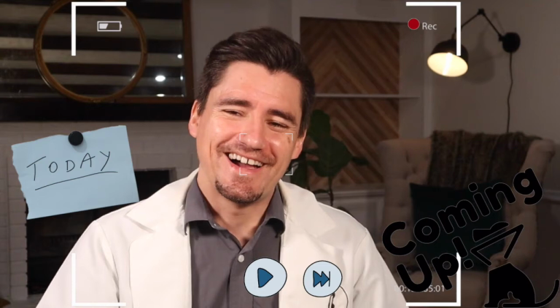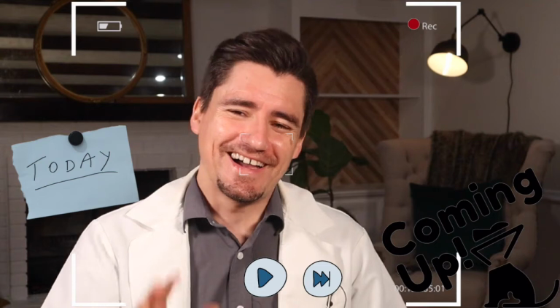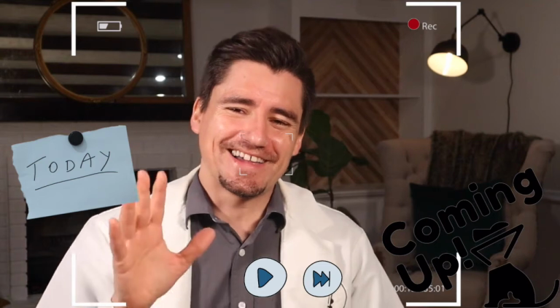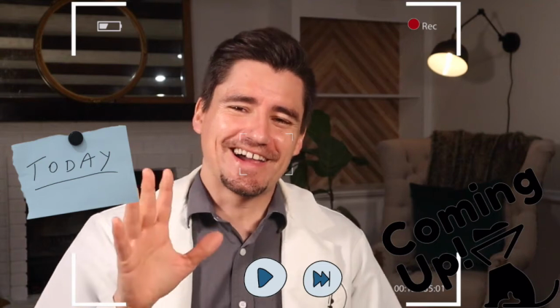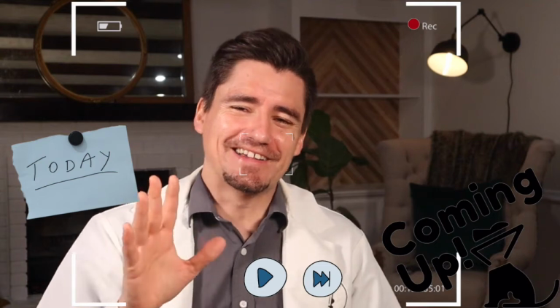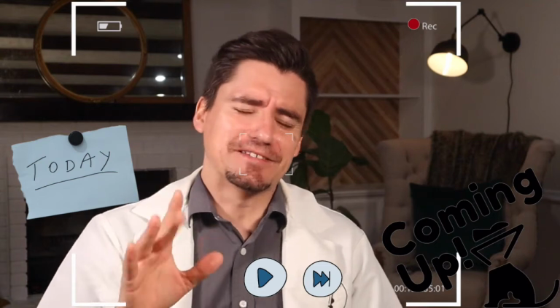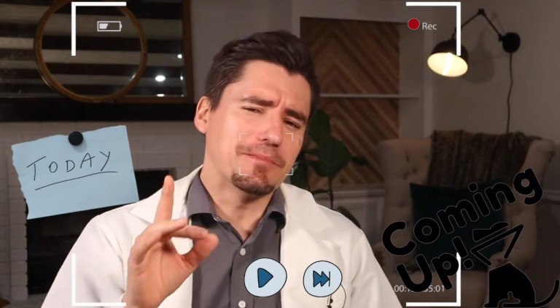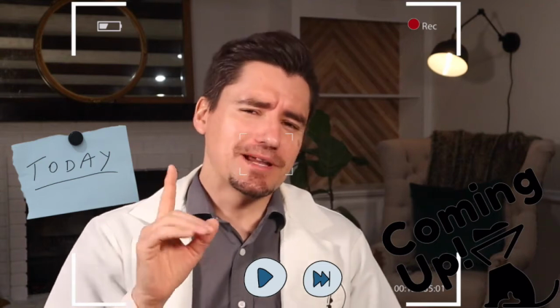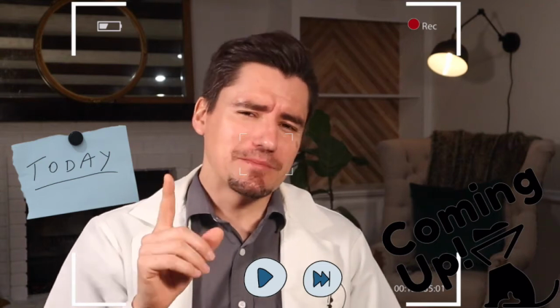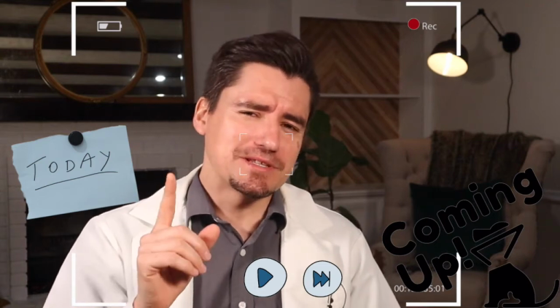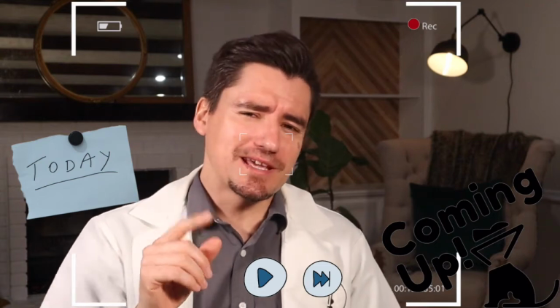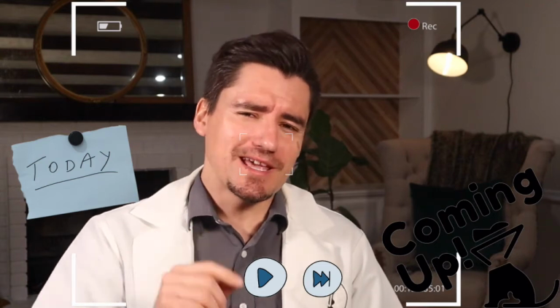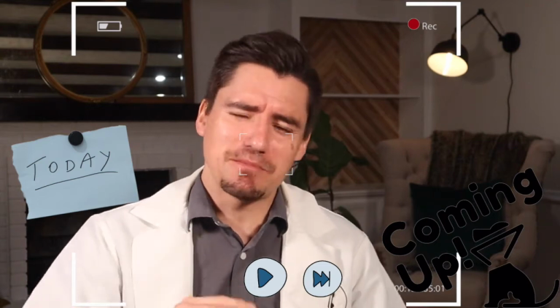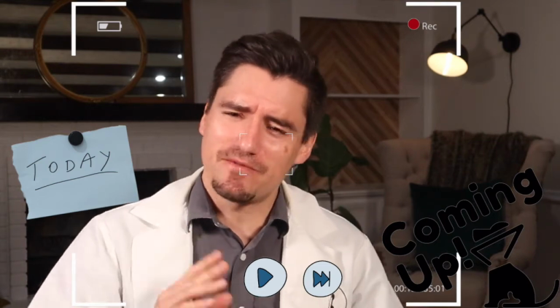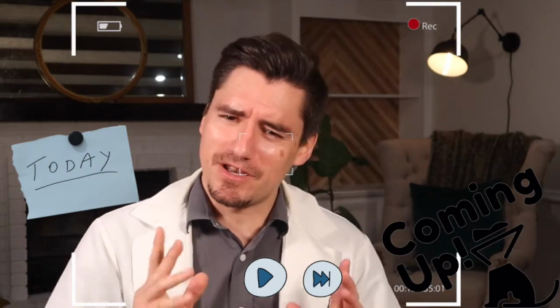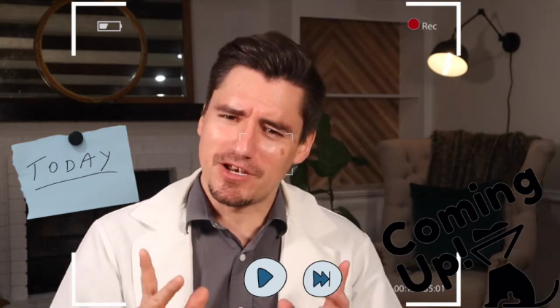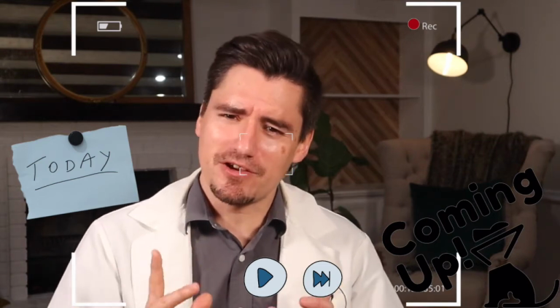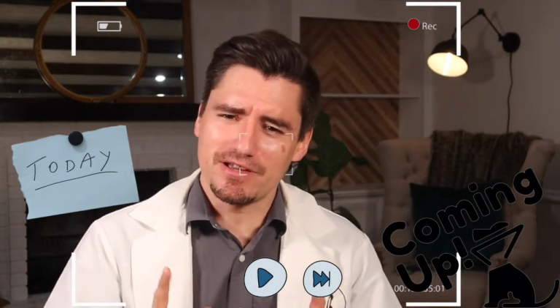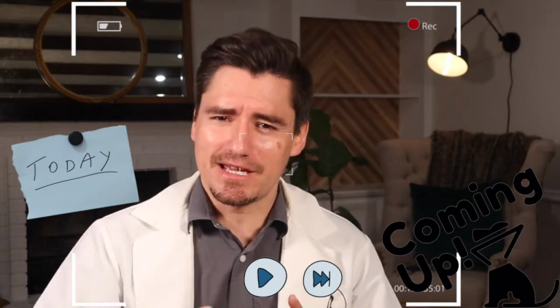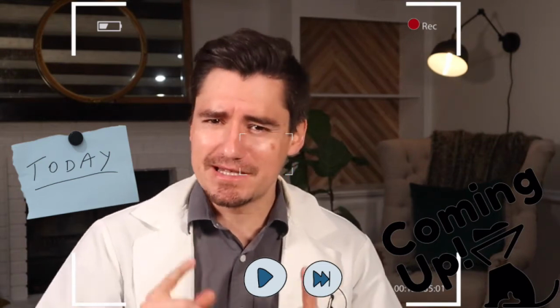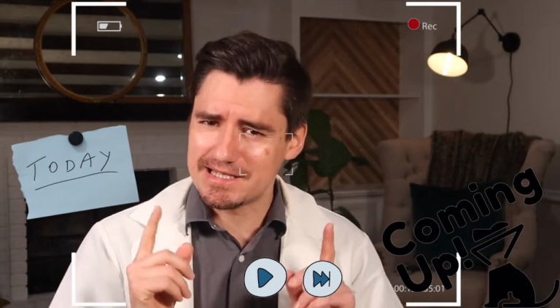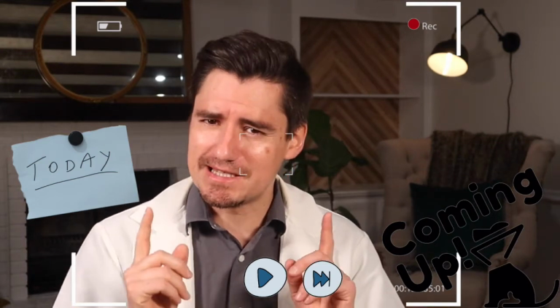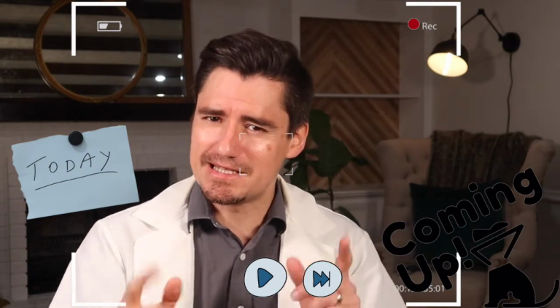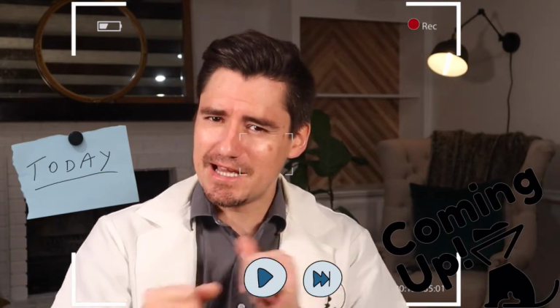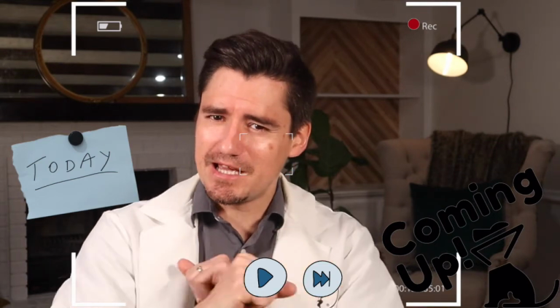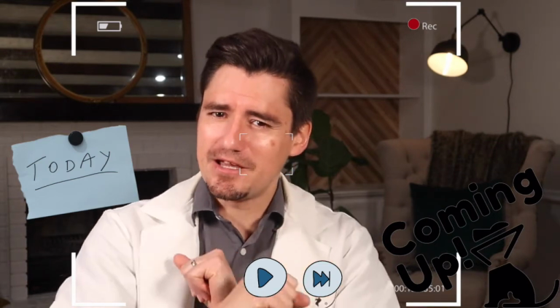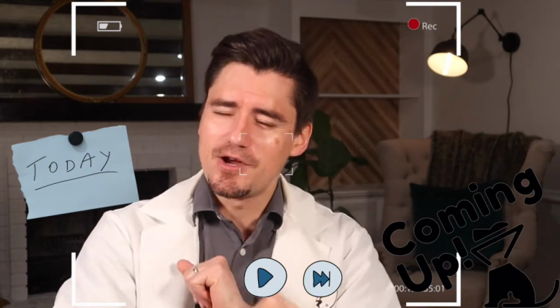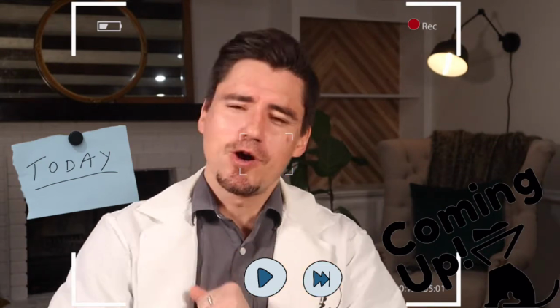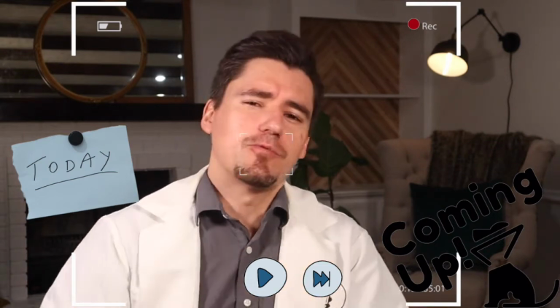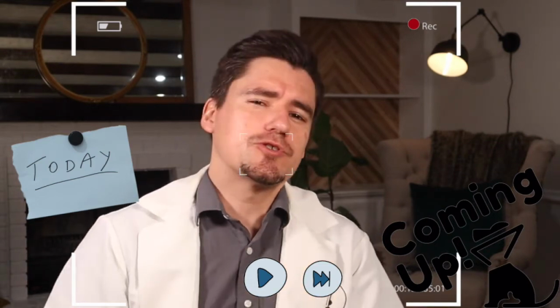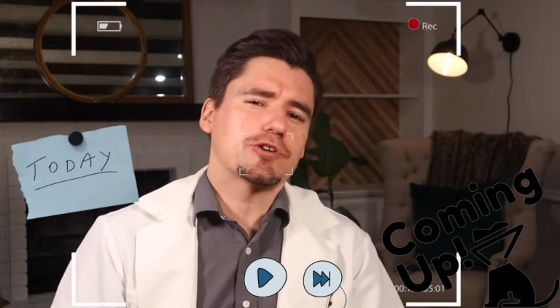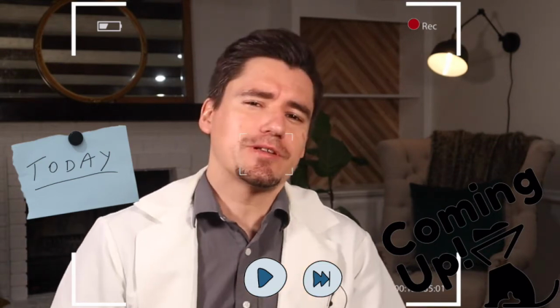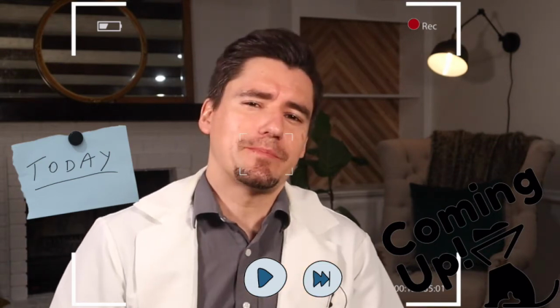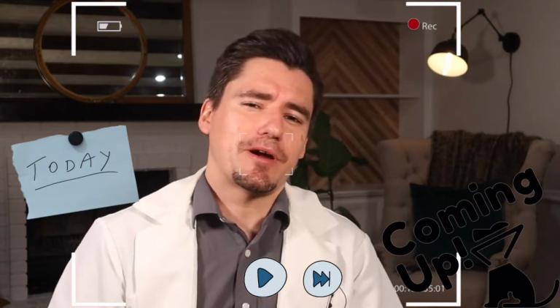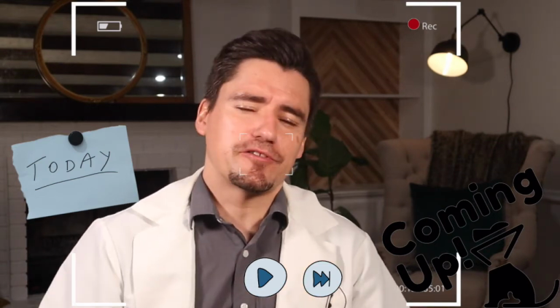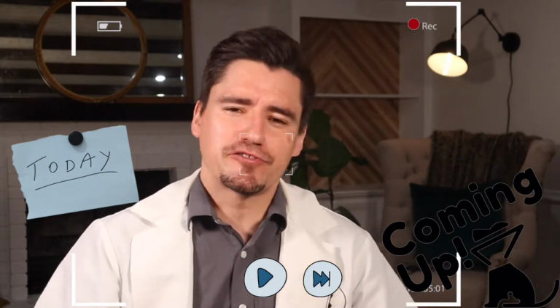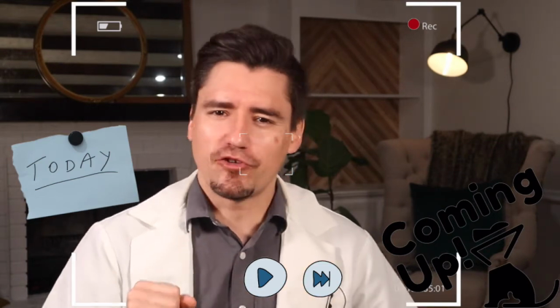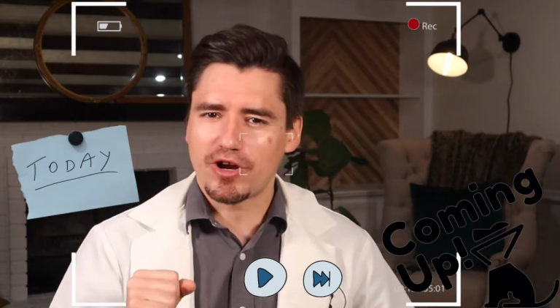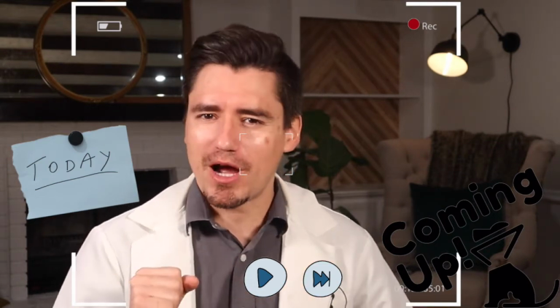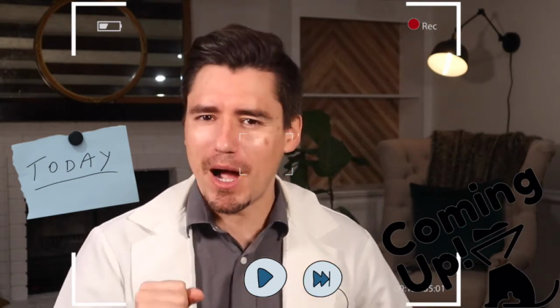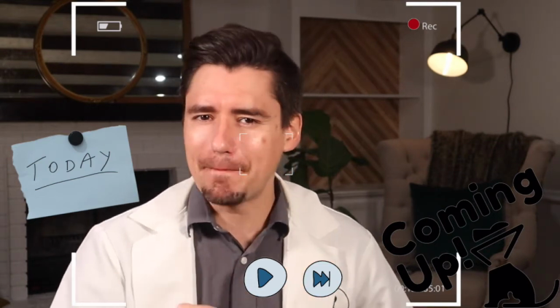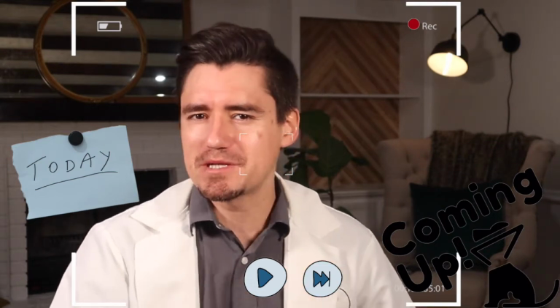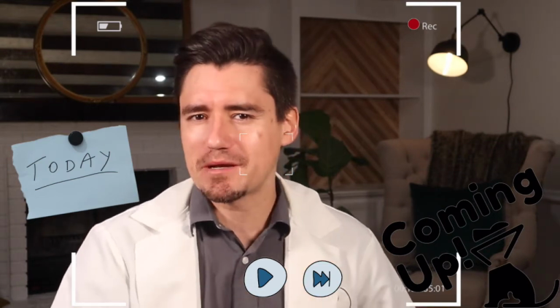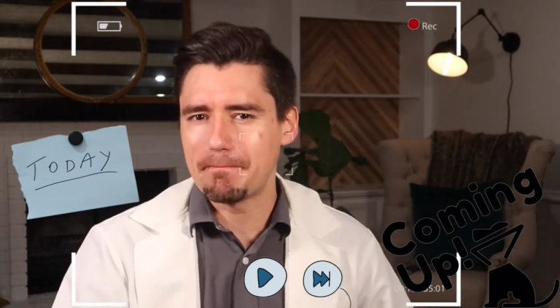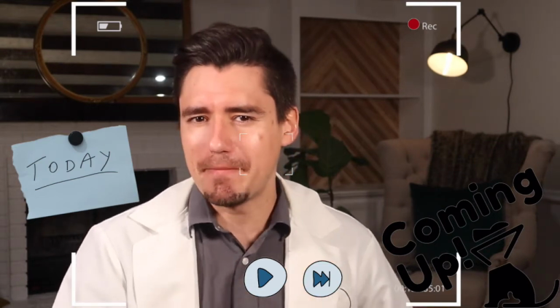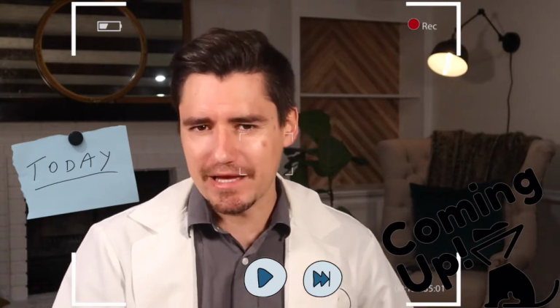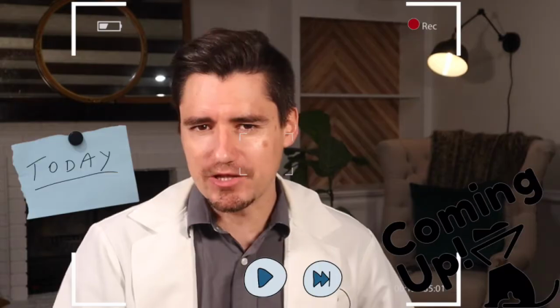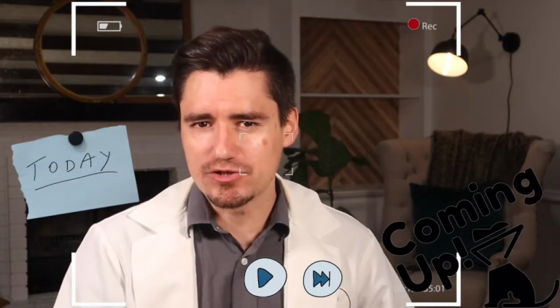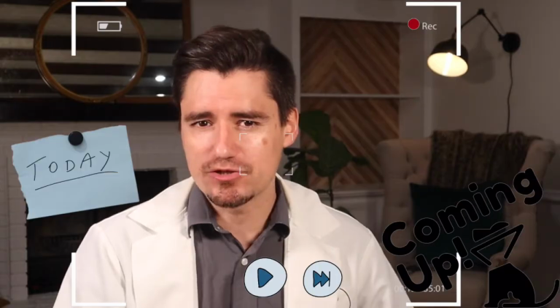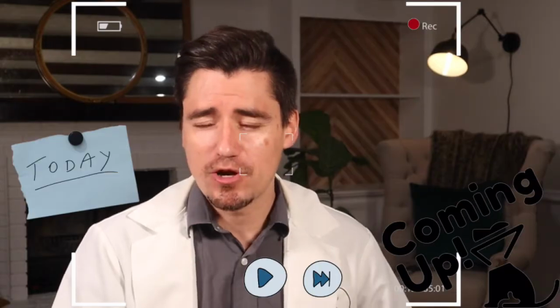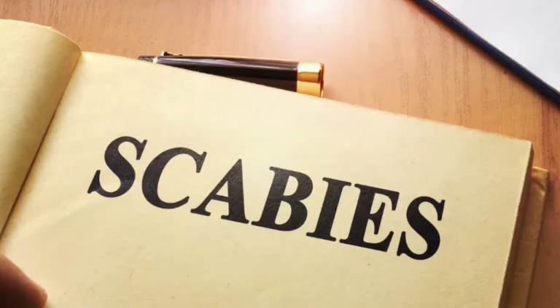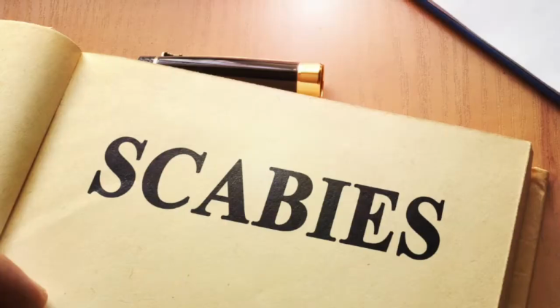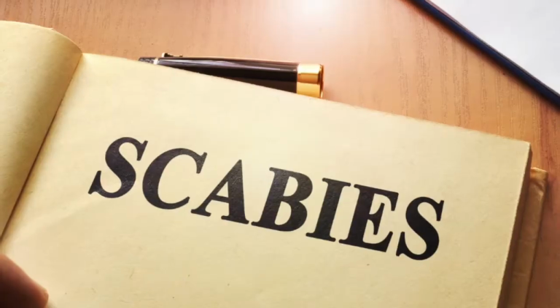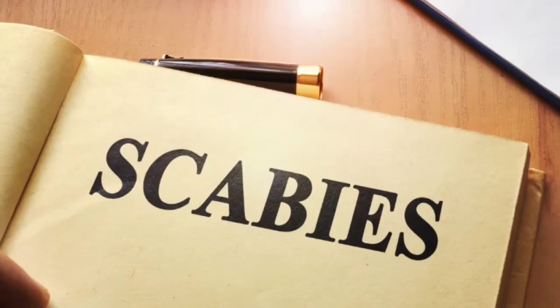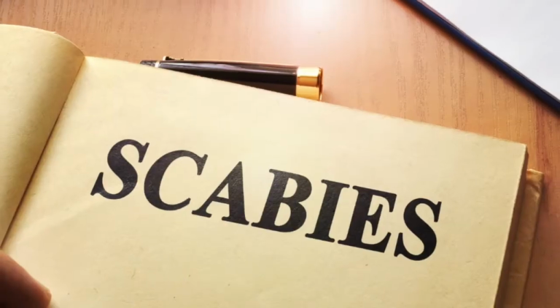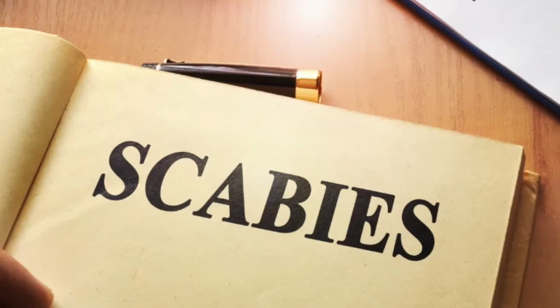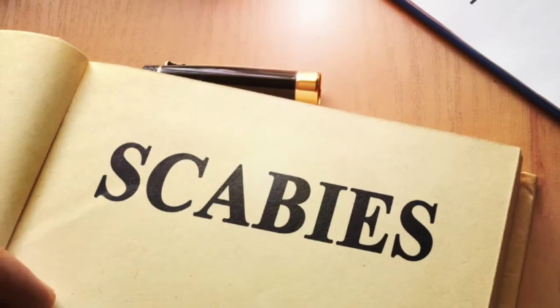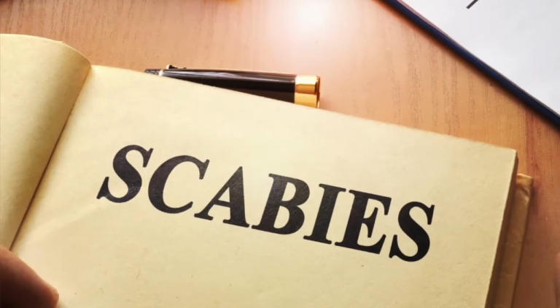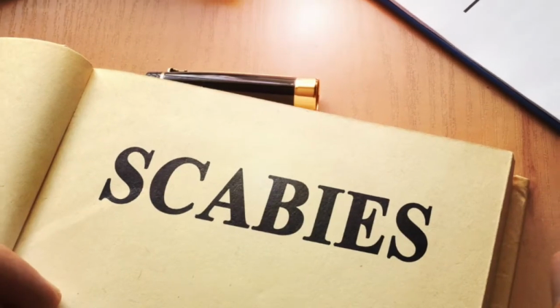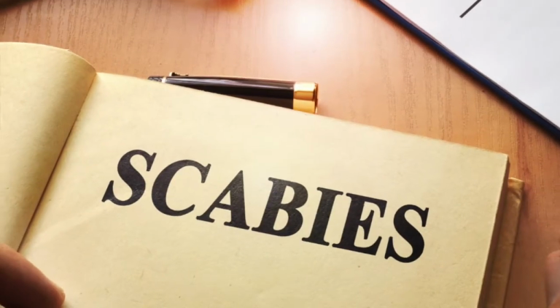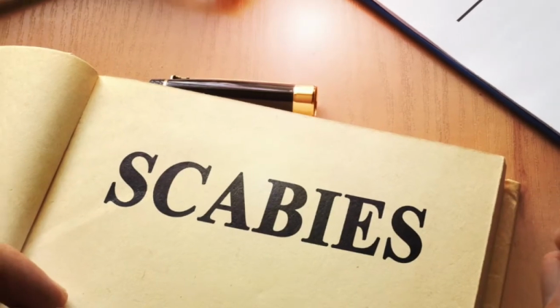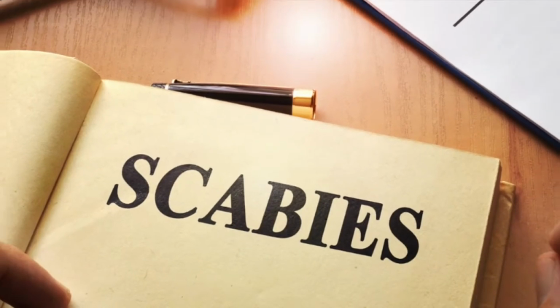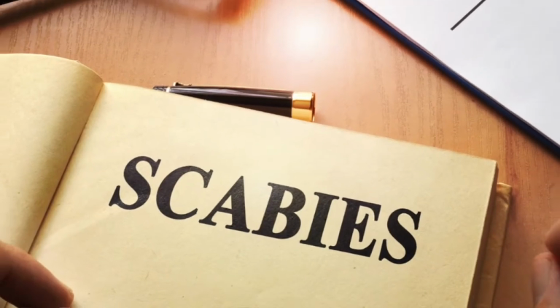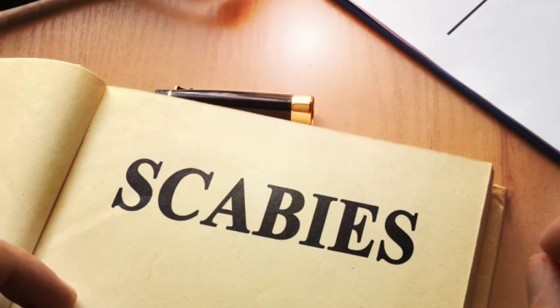Hi guys, my name is Dan. I'm a veterinarian and today we're talking about sarcoptic mange, also known as scabies.